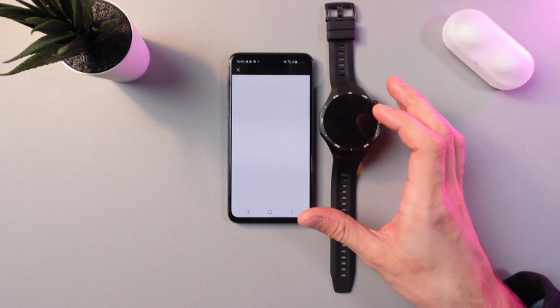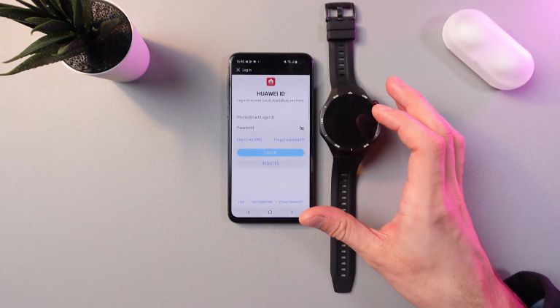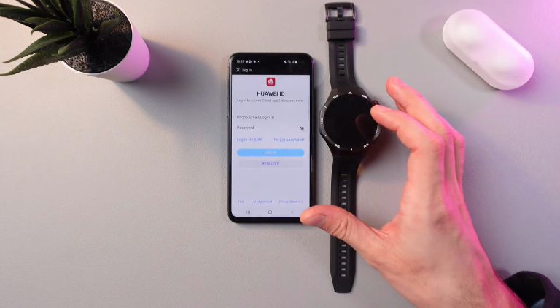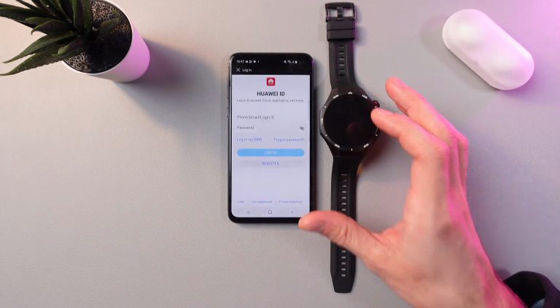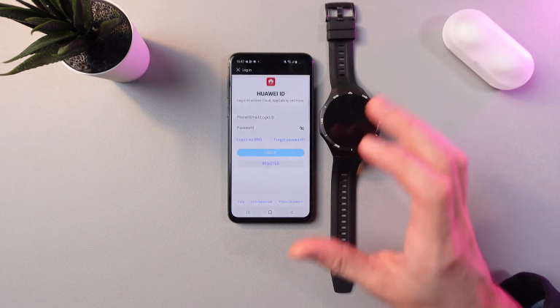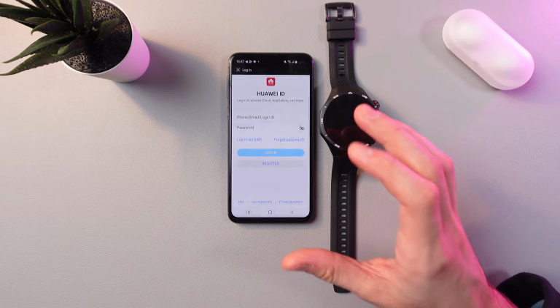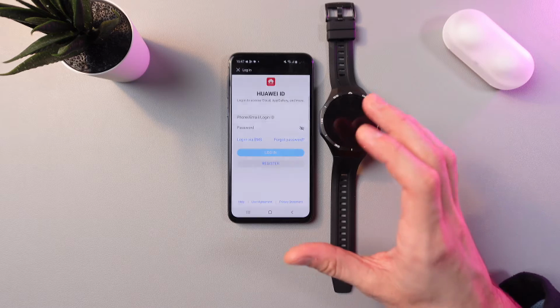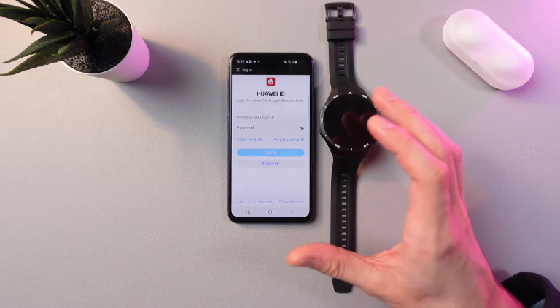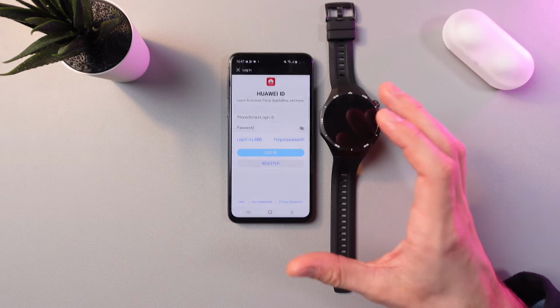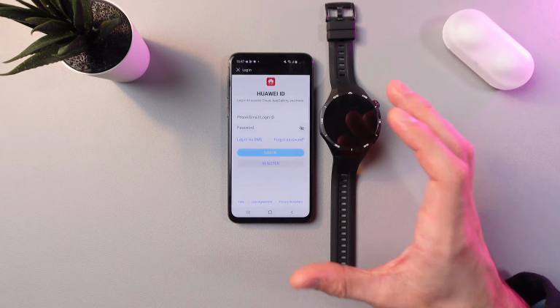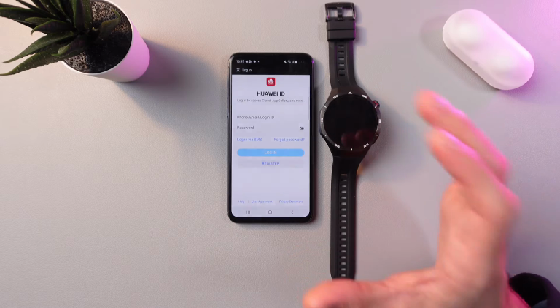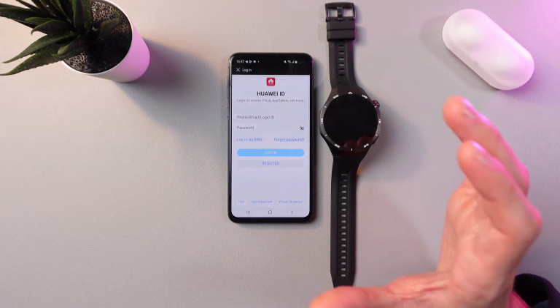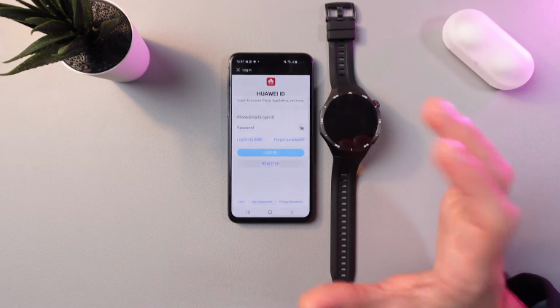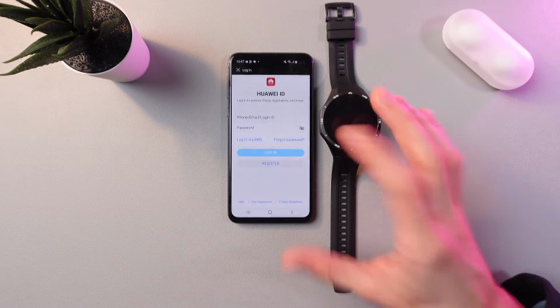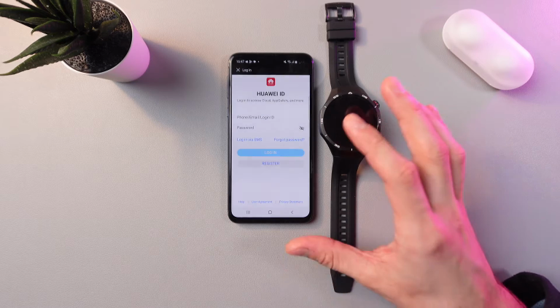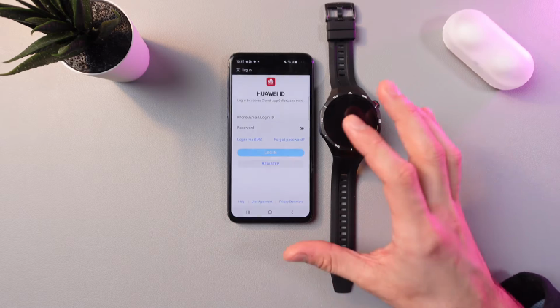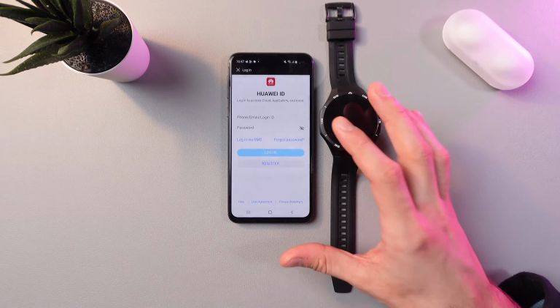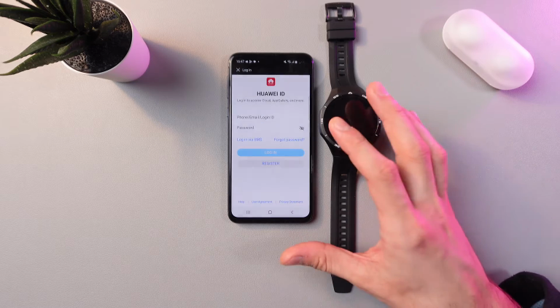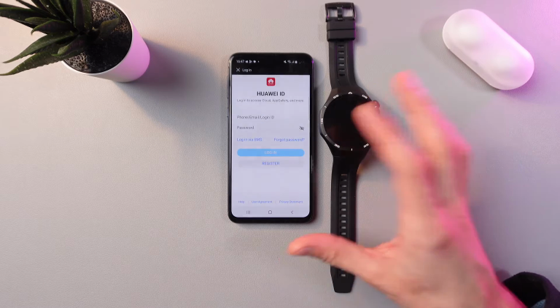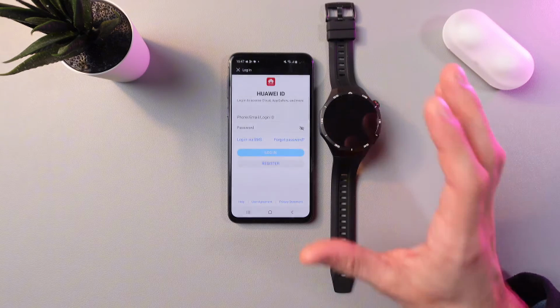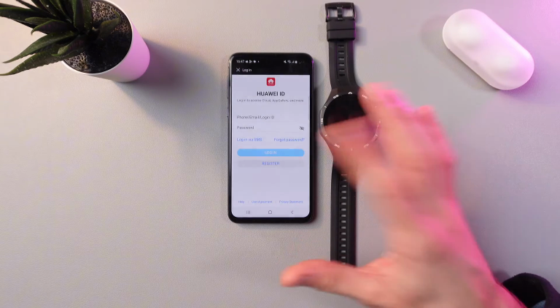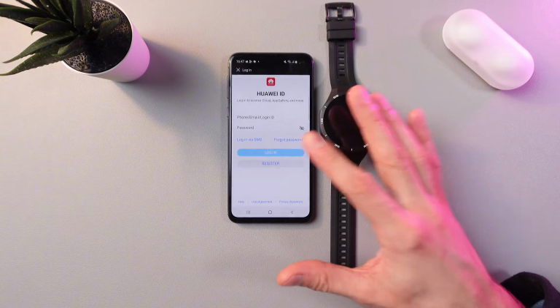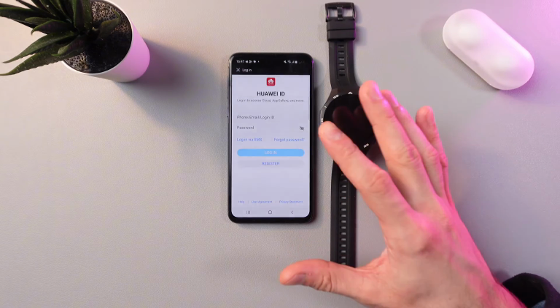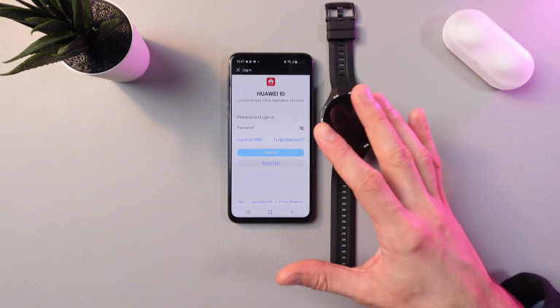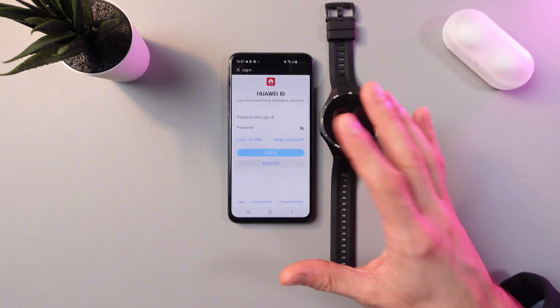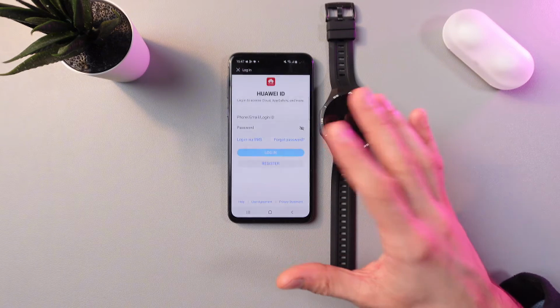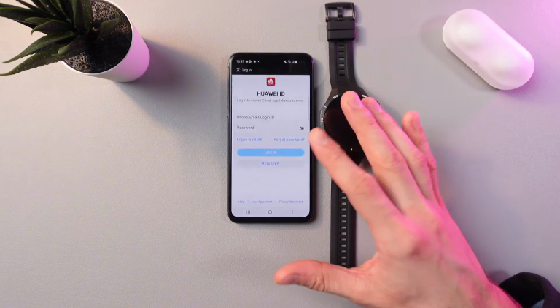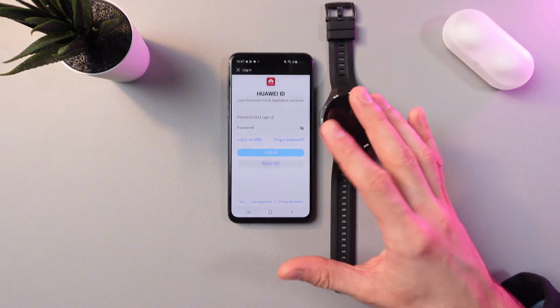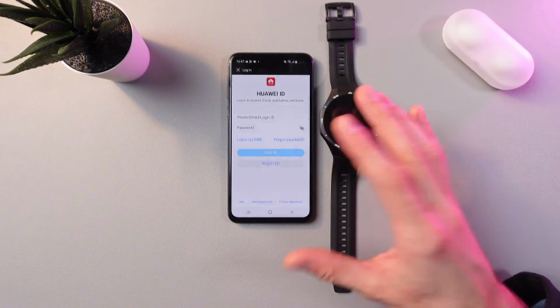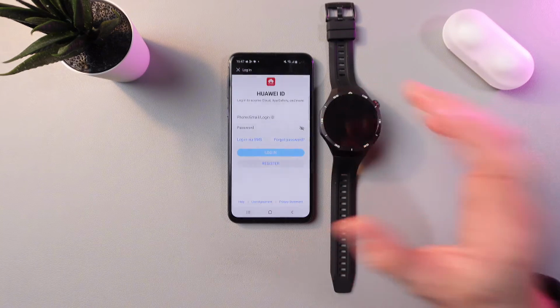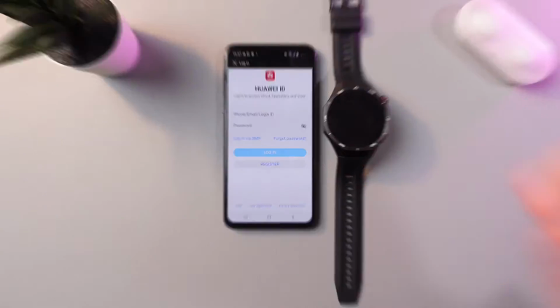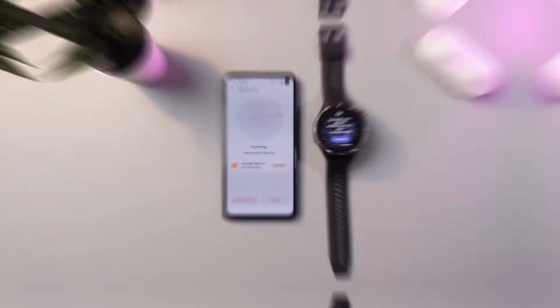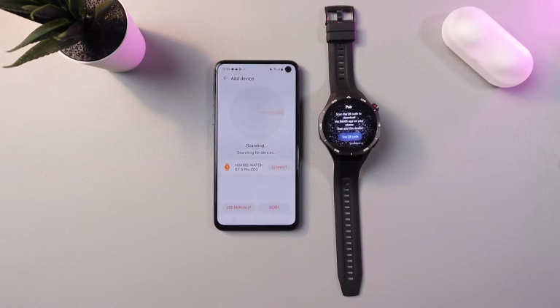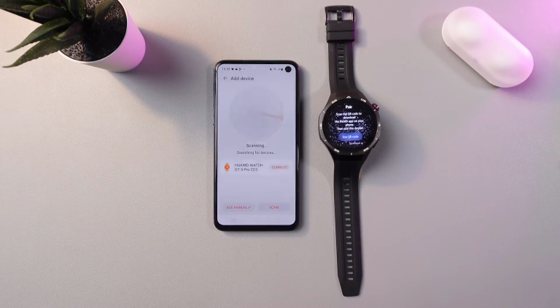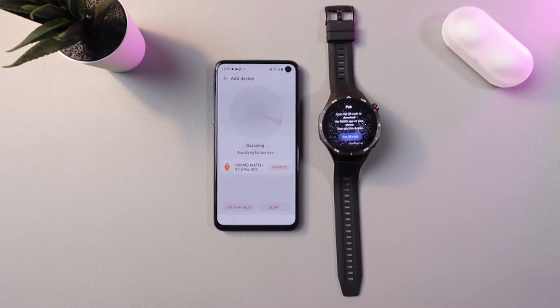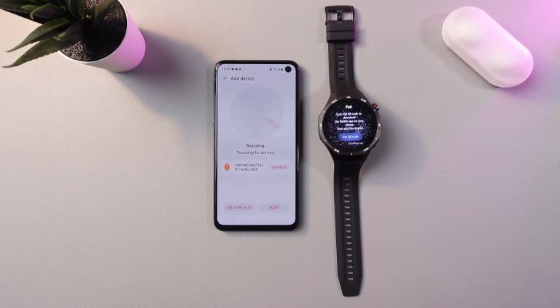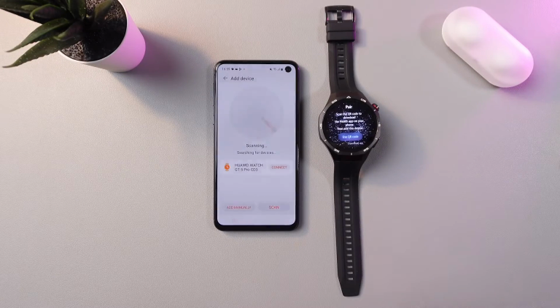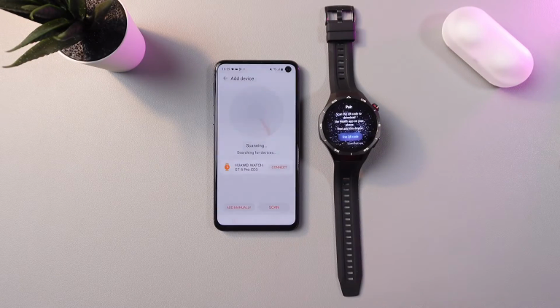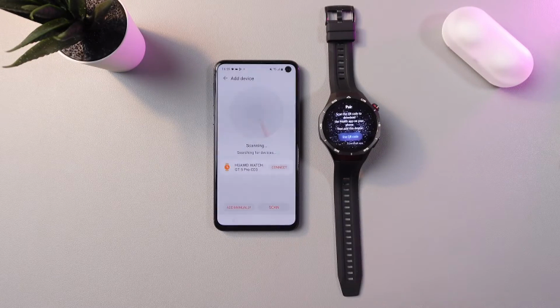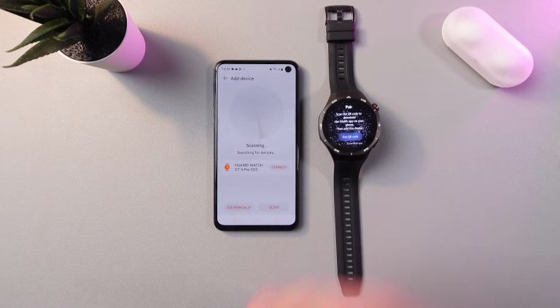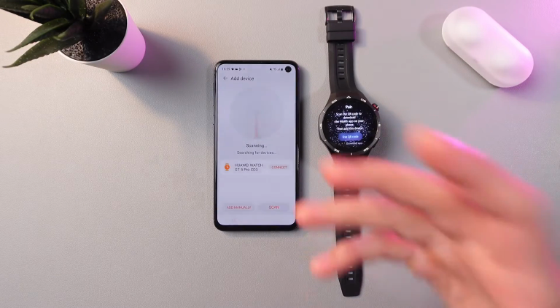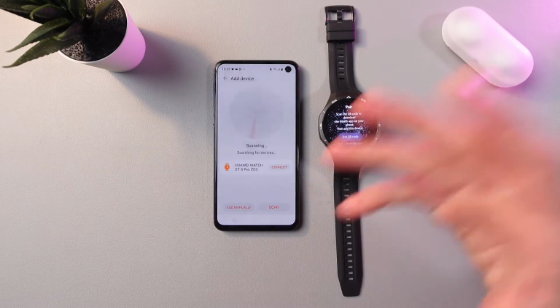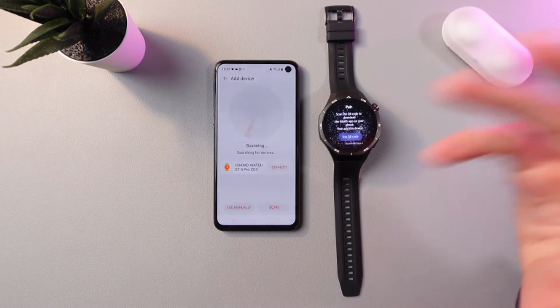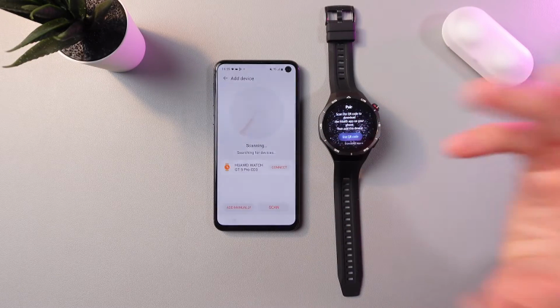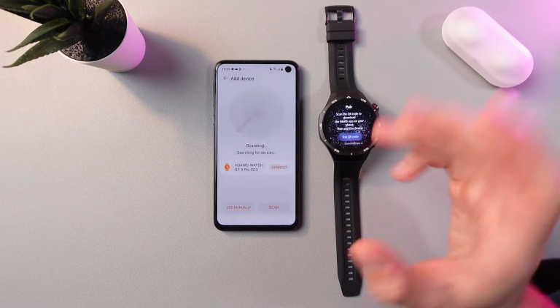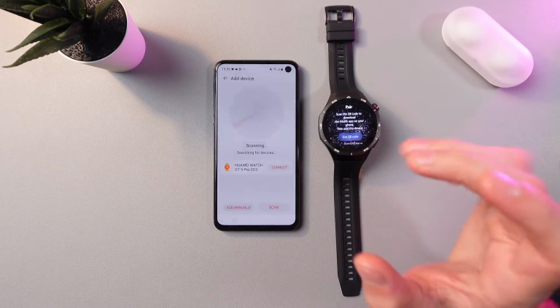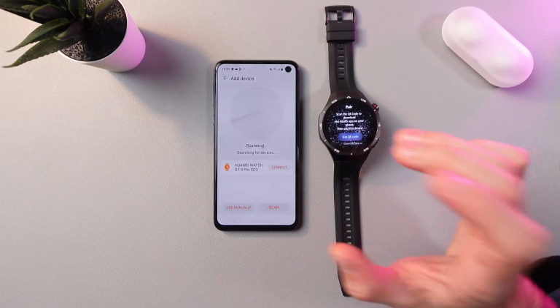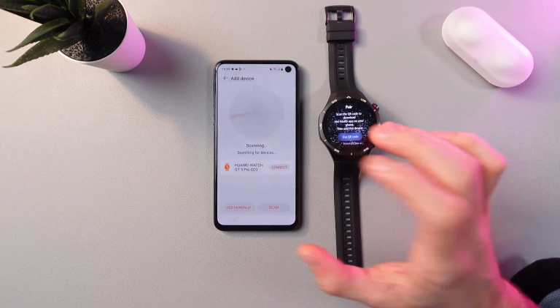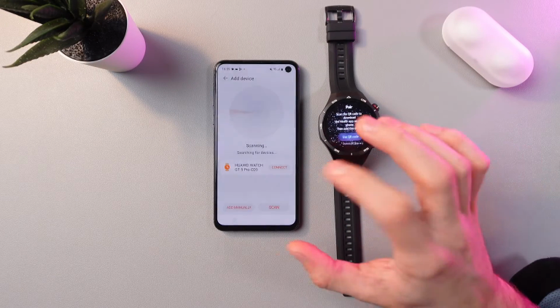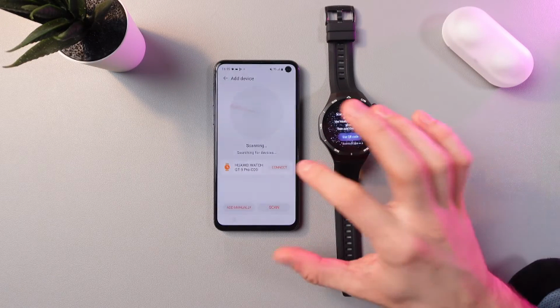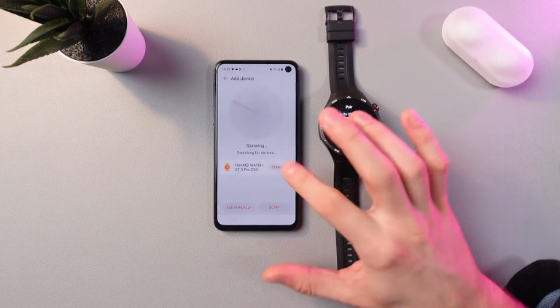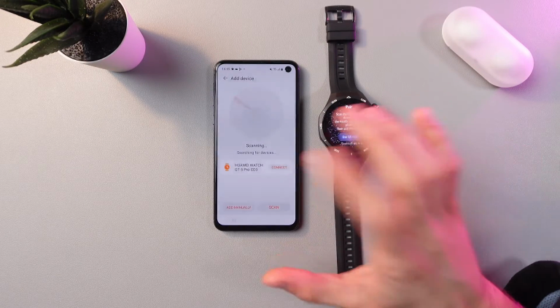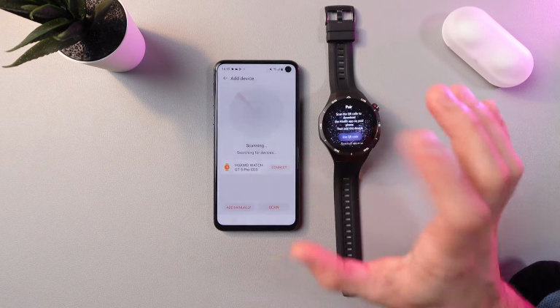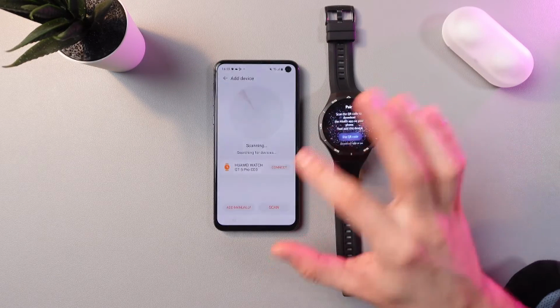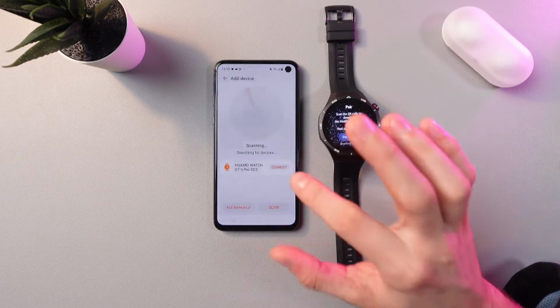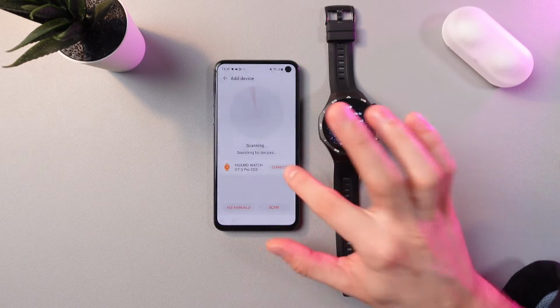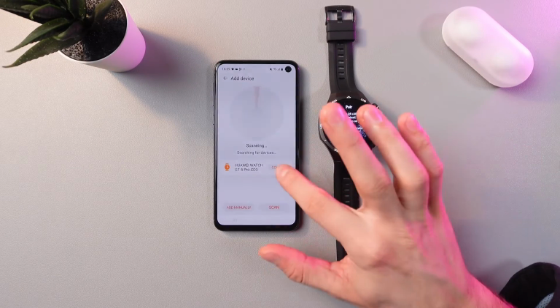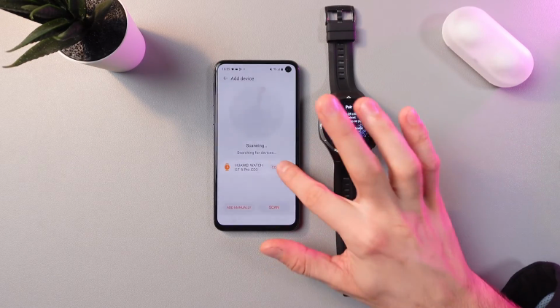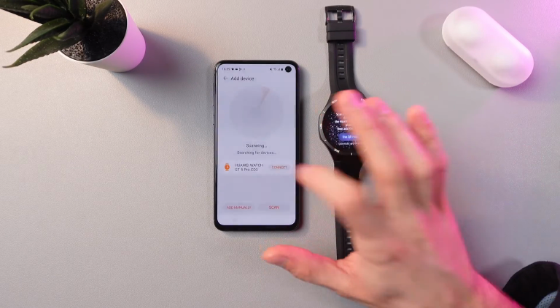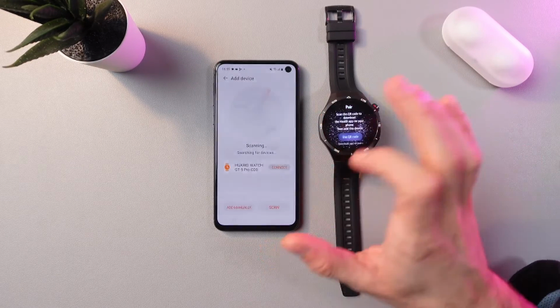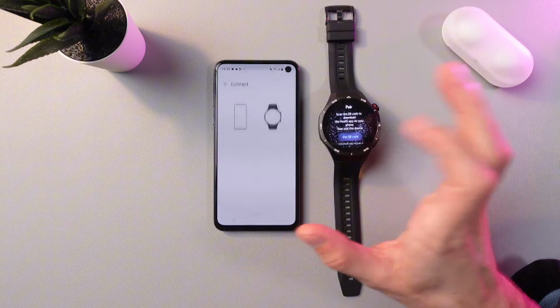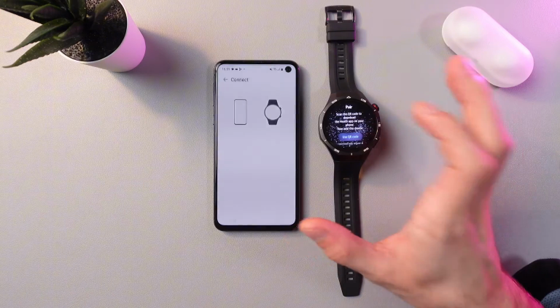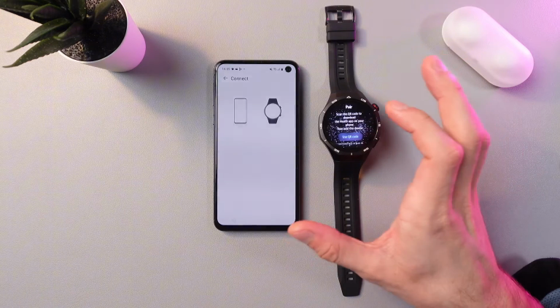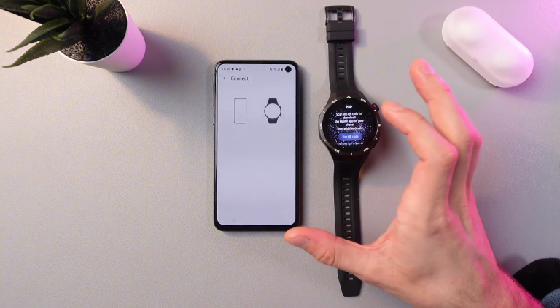Let's press Connect. Now we need to log in to our Huawei ID. Once you've entered everything, press Connect once again.